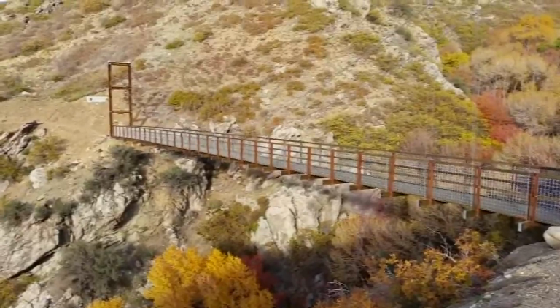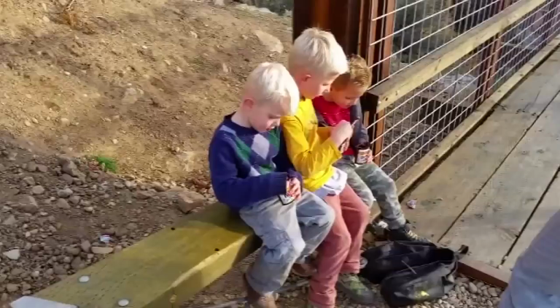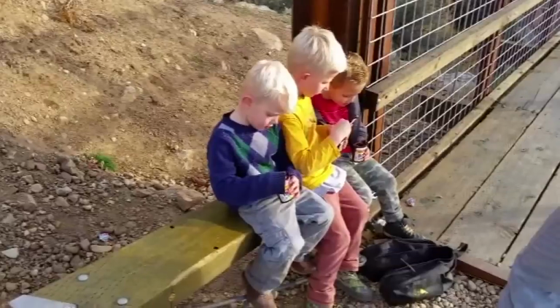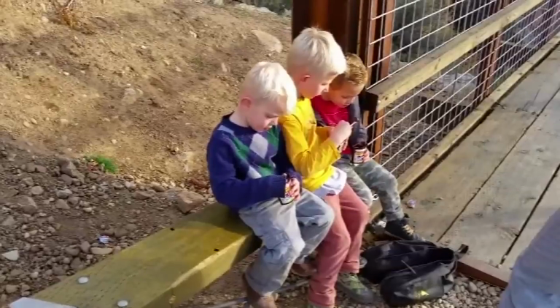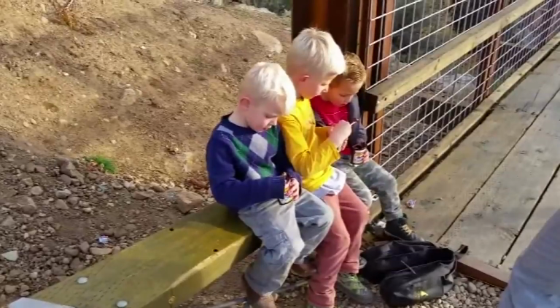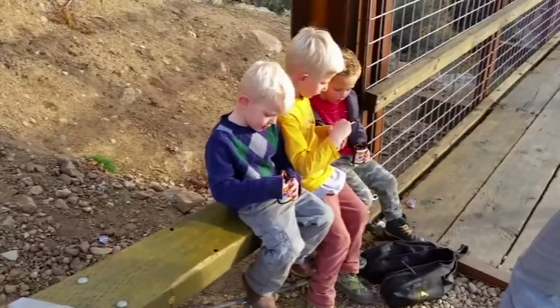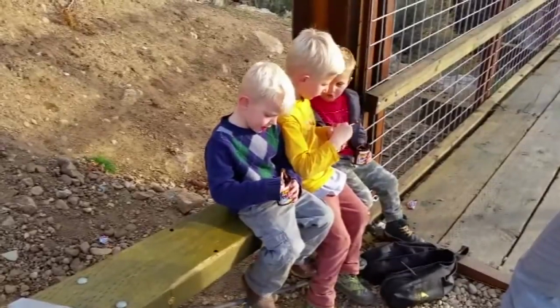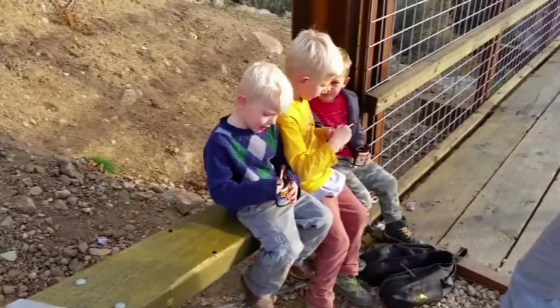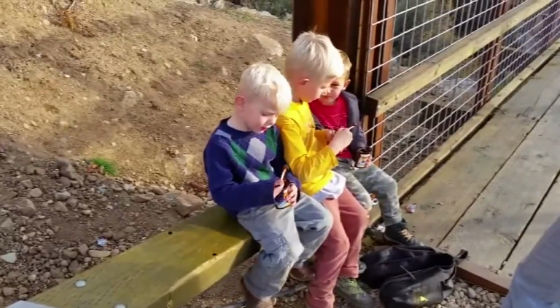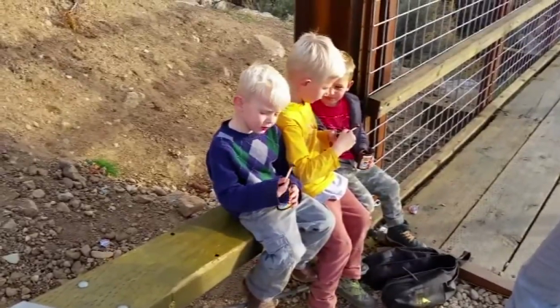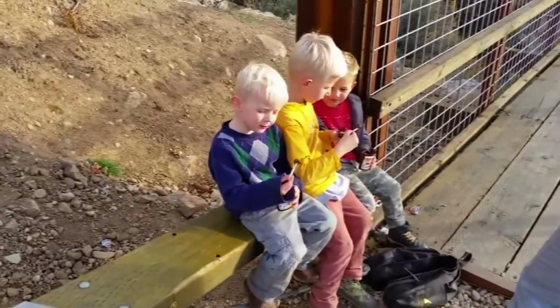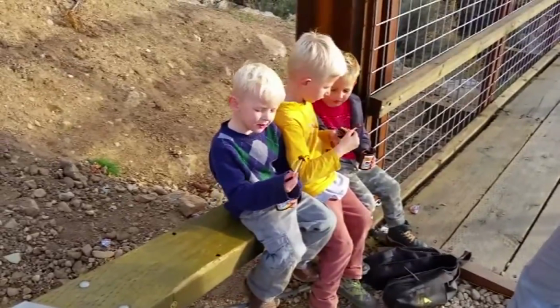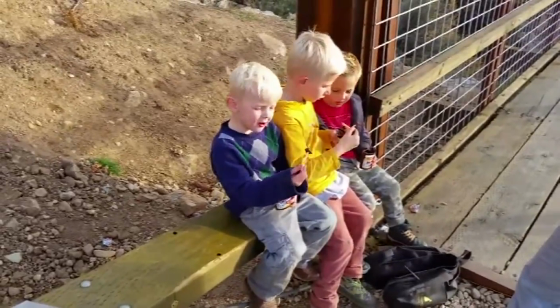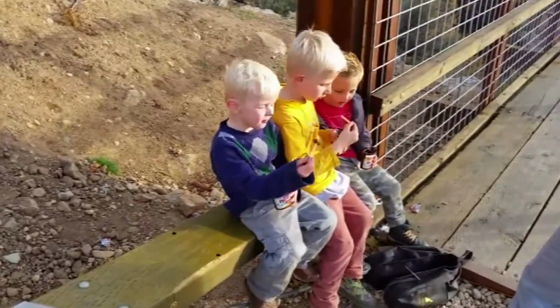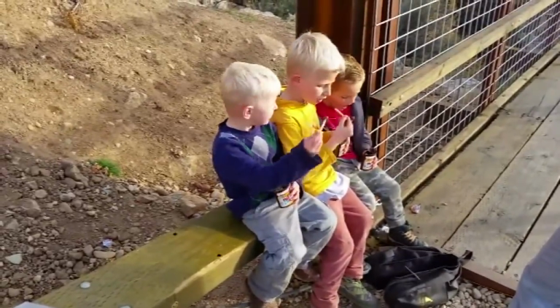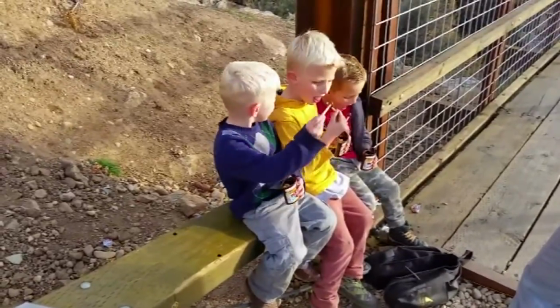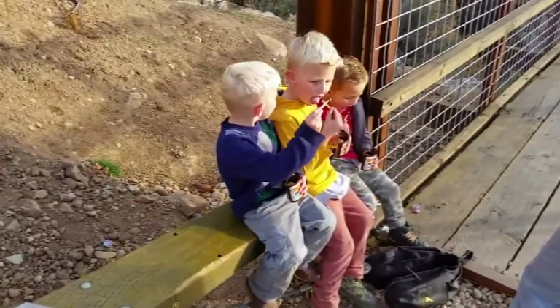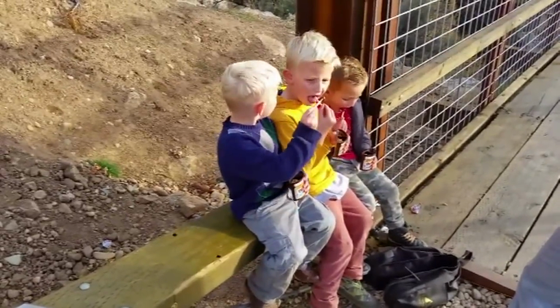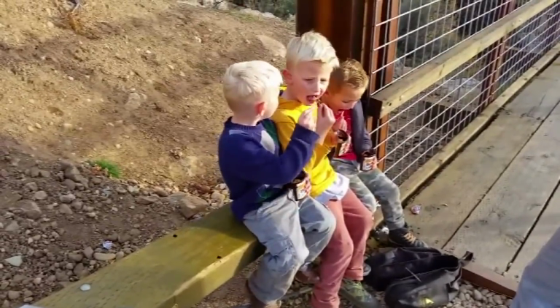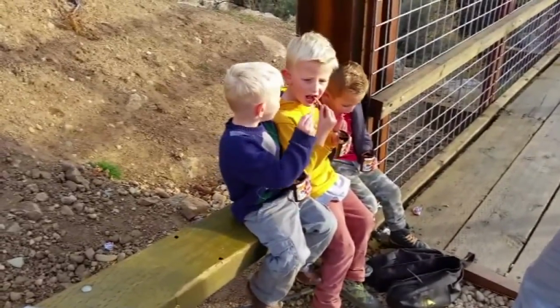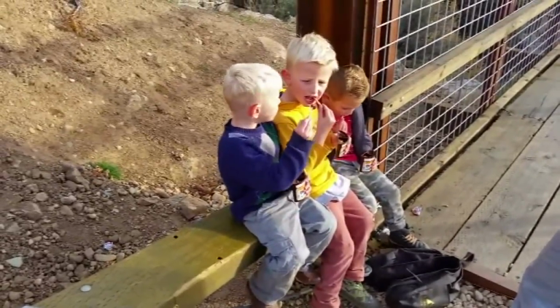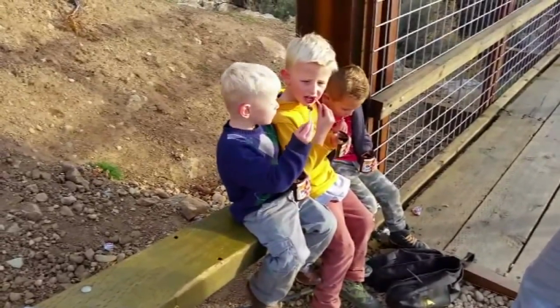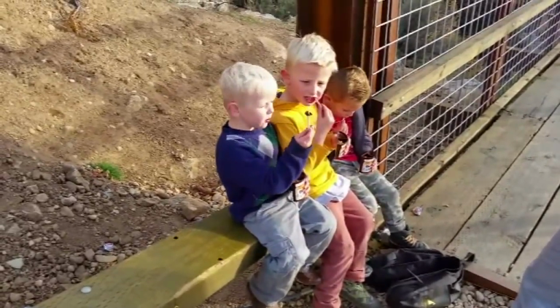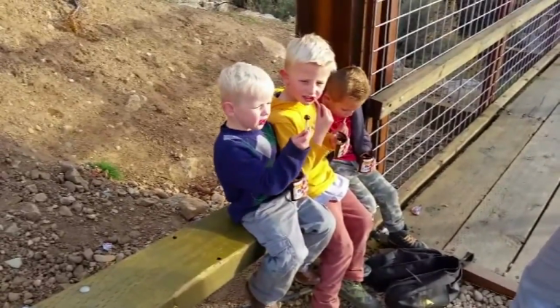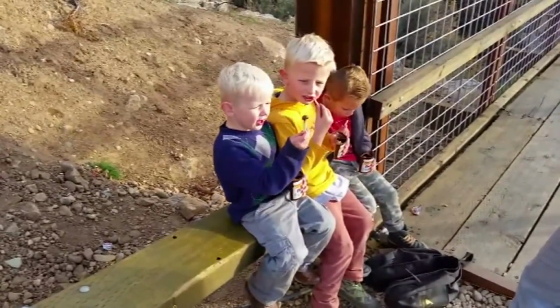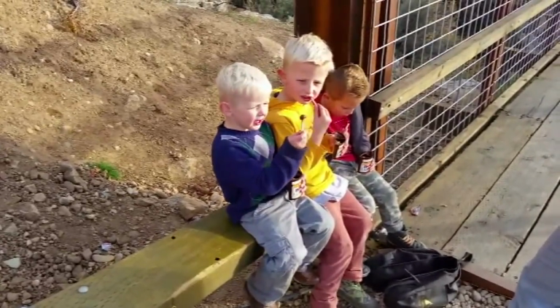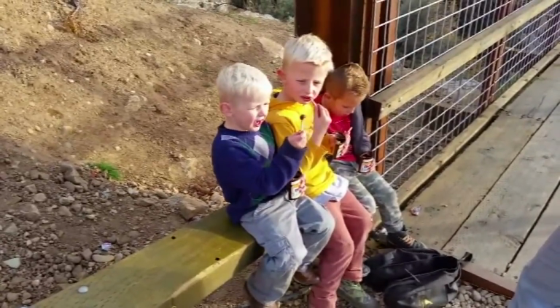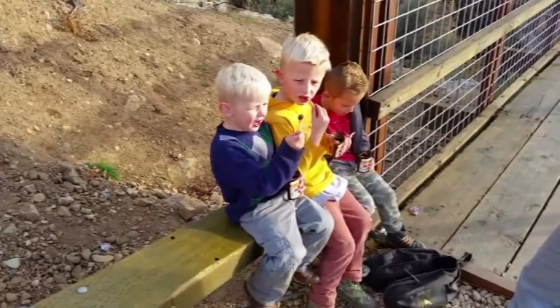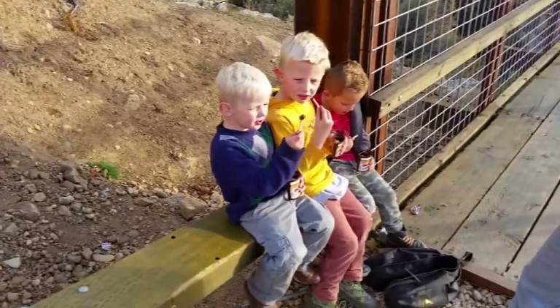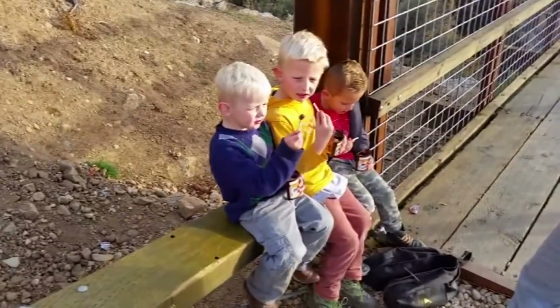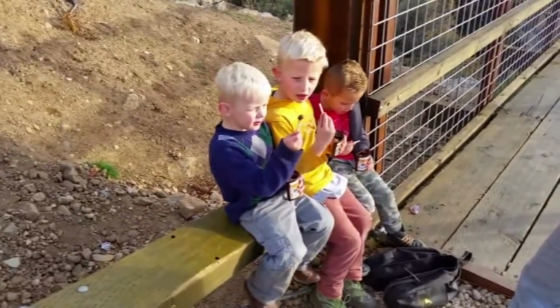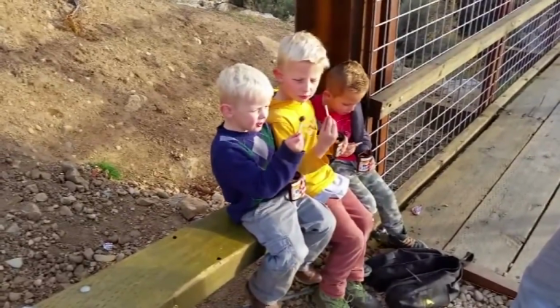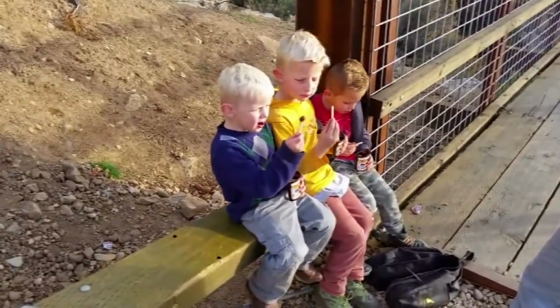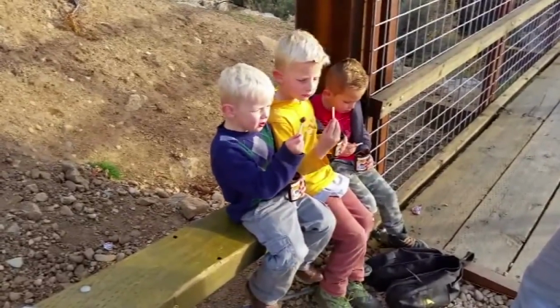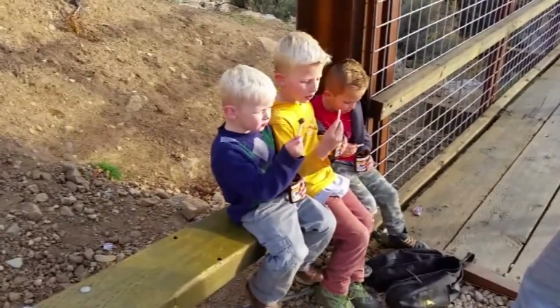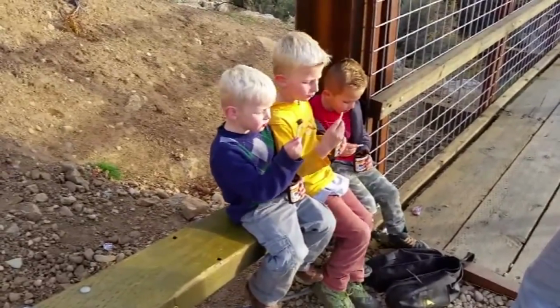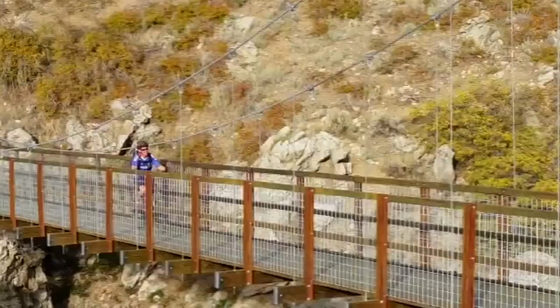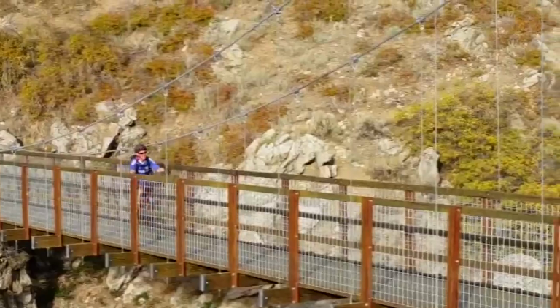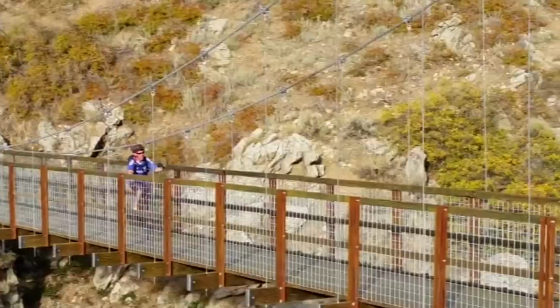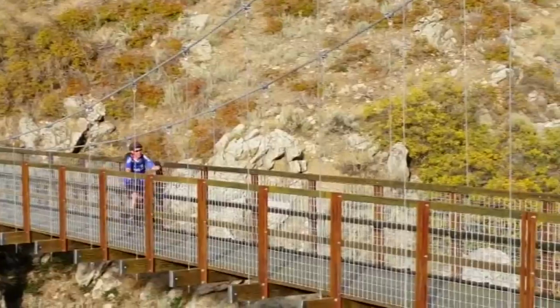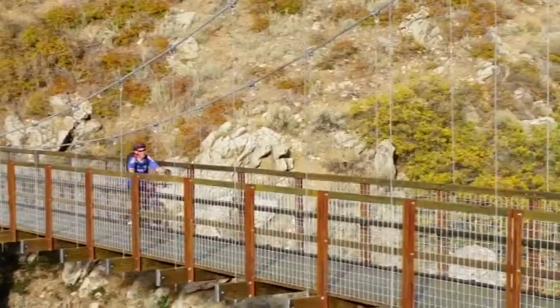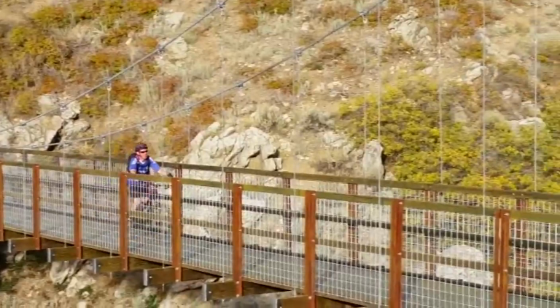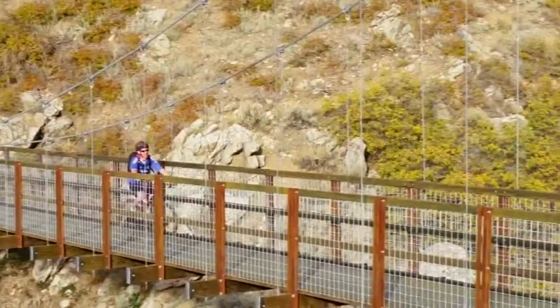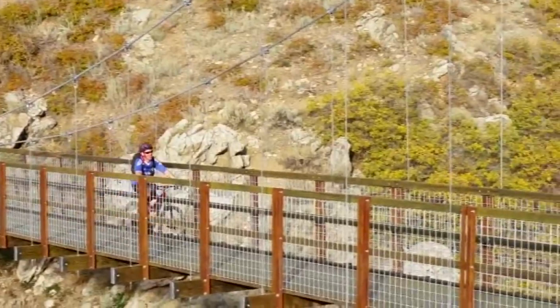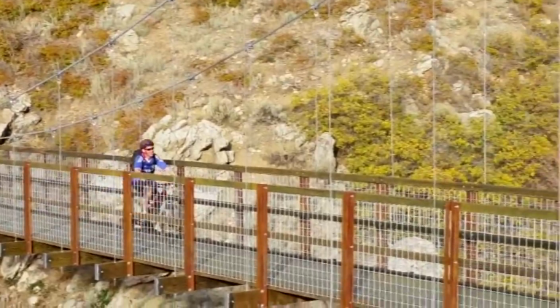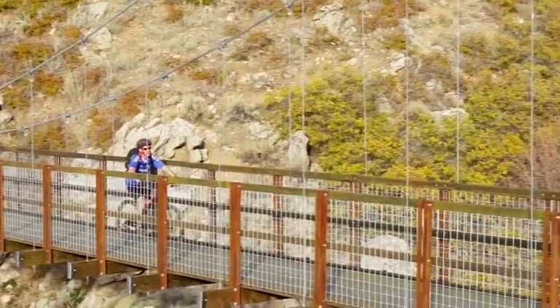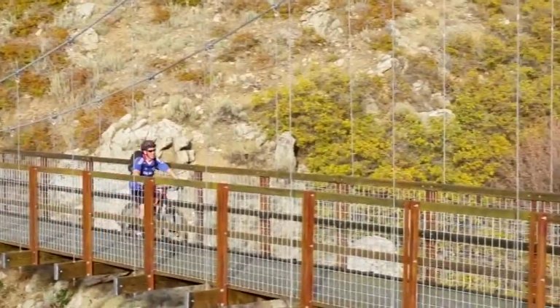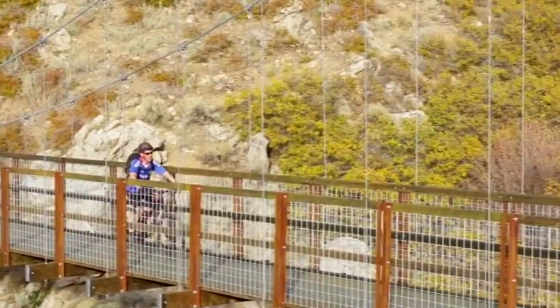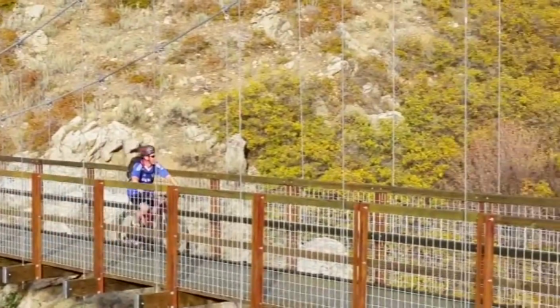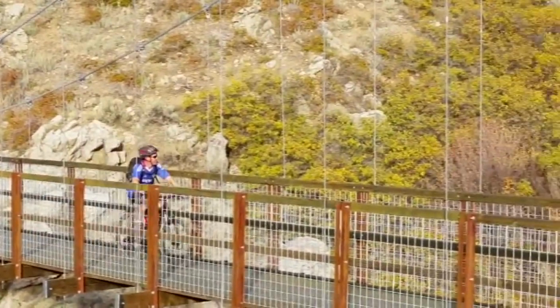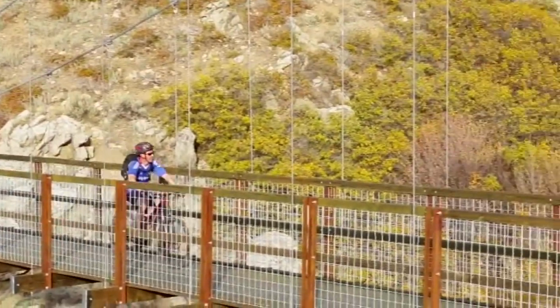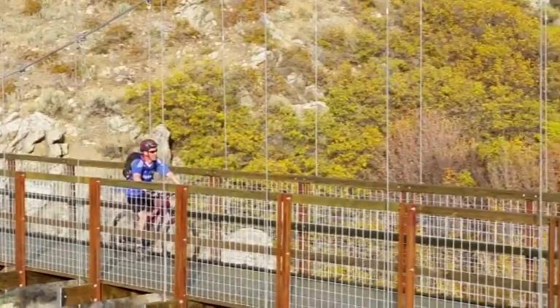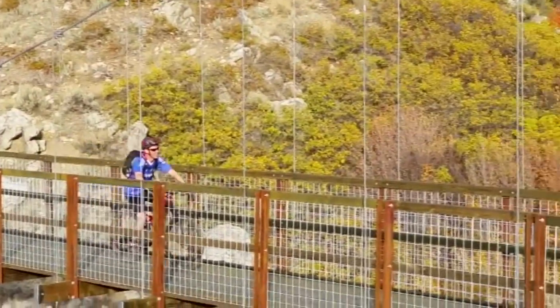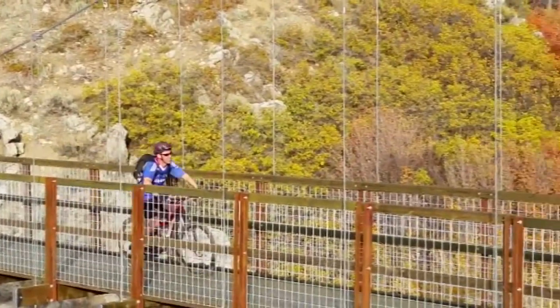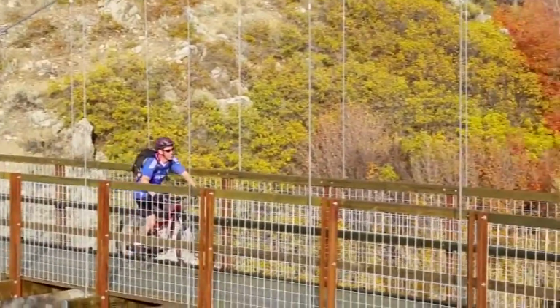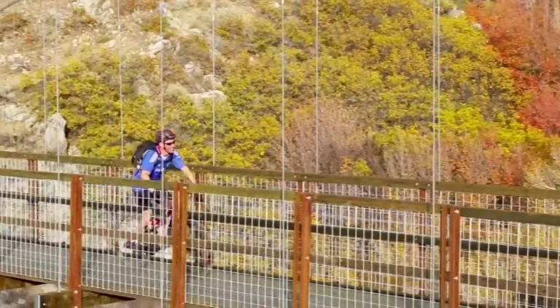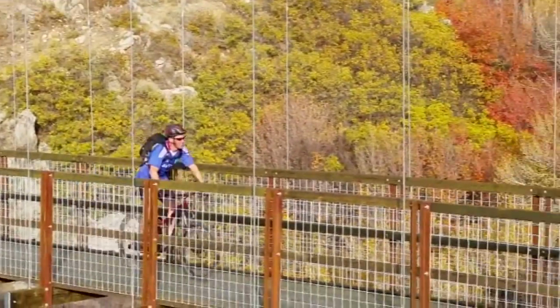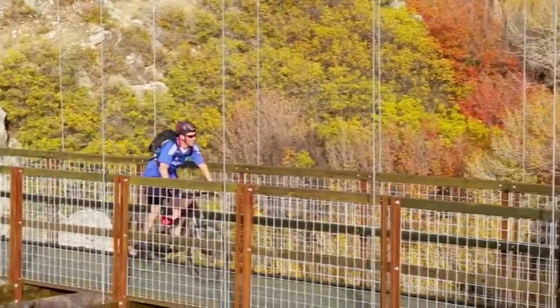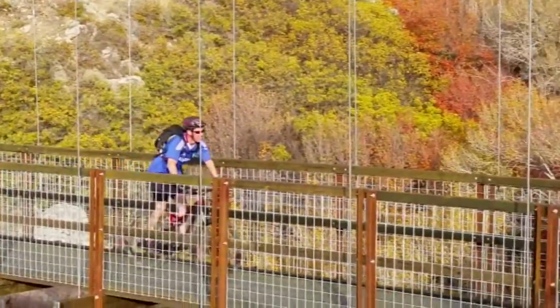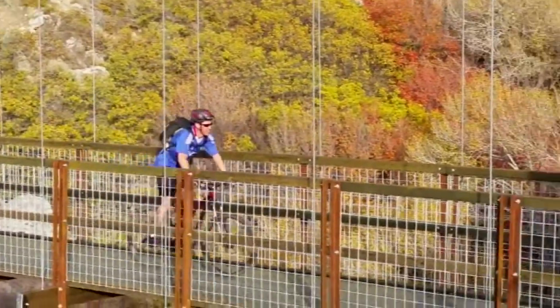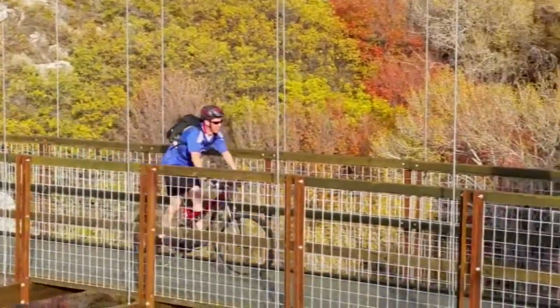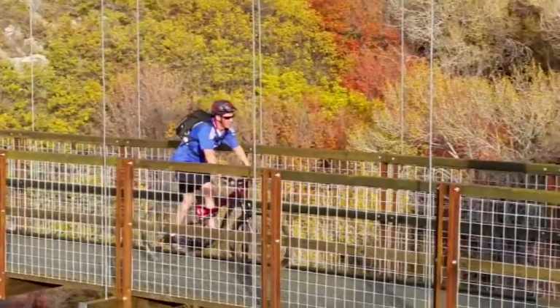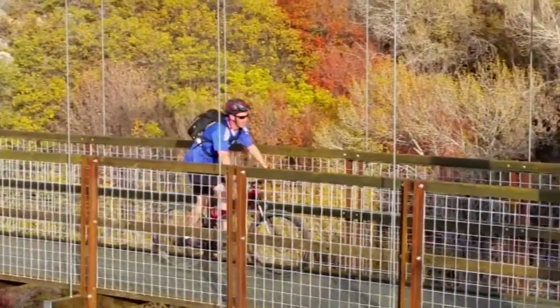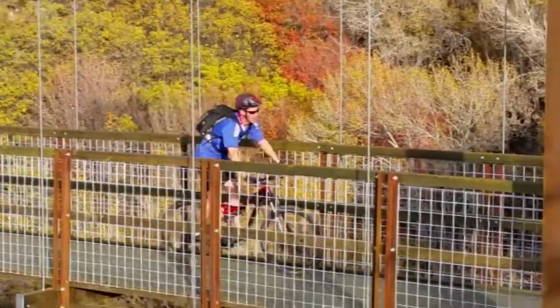With some helpful tips, make sure you bring some snacks for the kids to enjoy and keep an eye out for mountain bikers who share the trail.